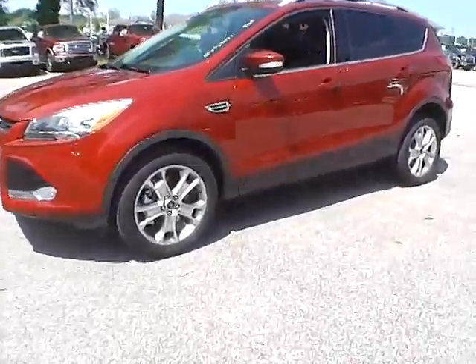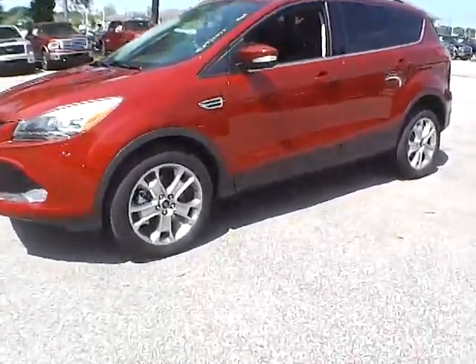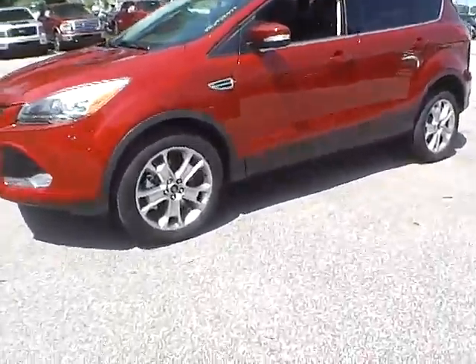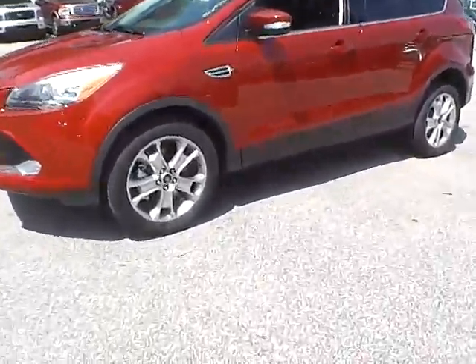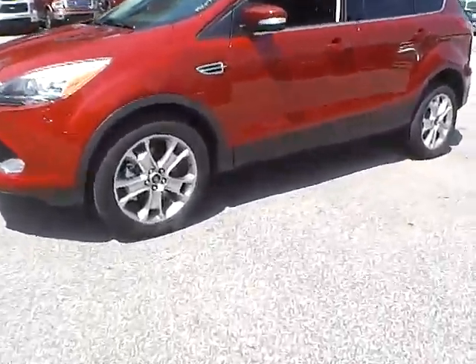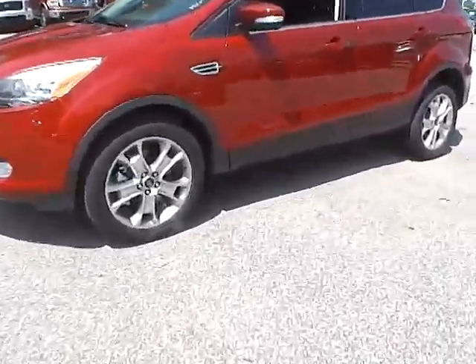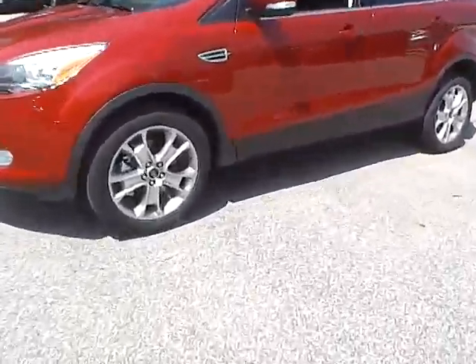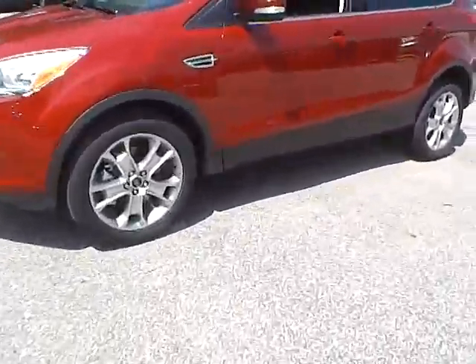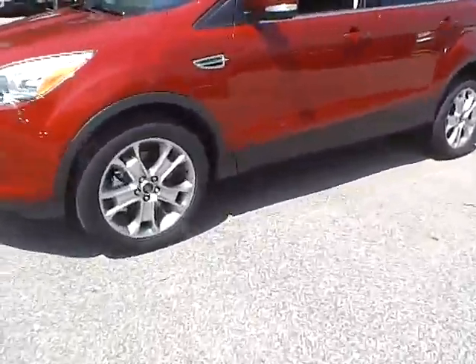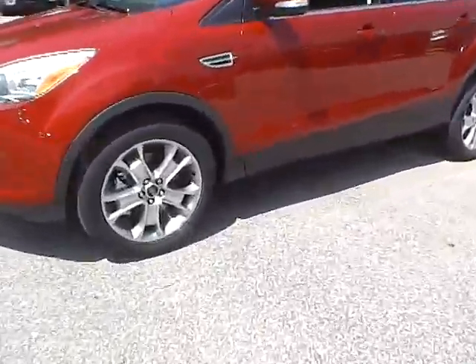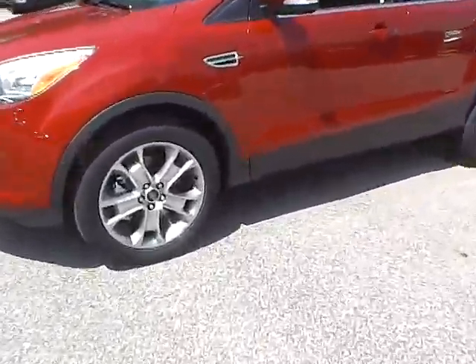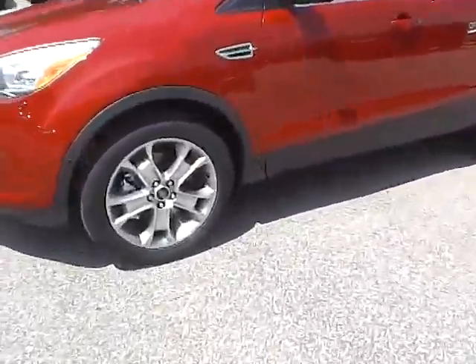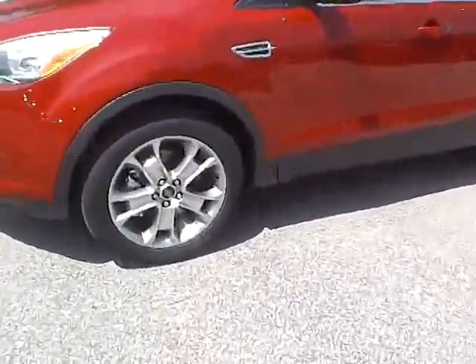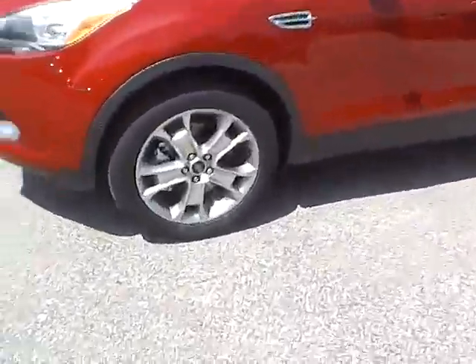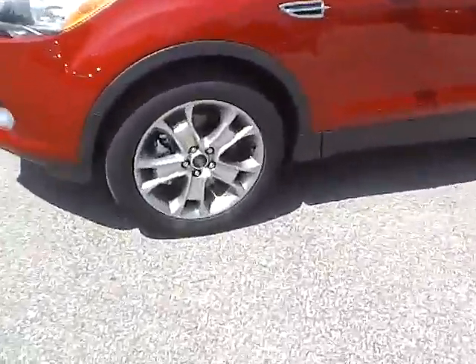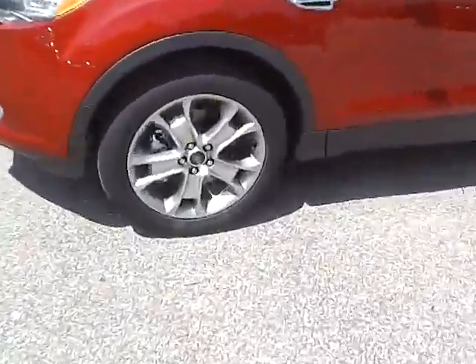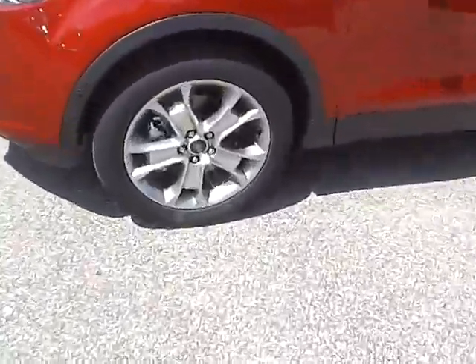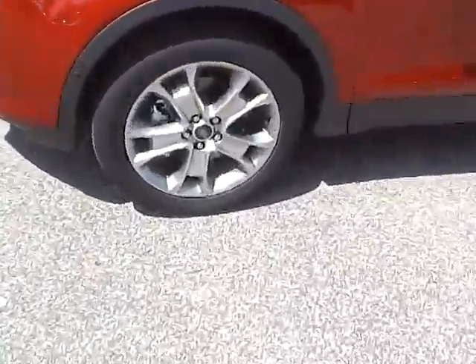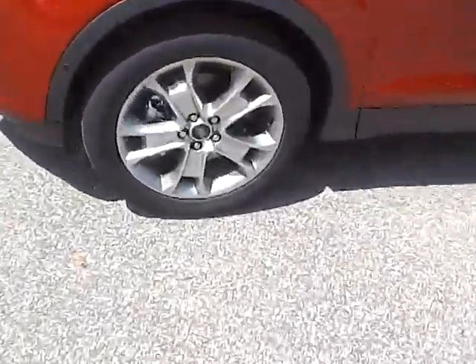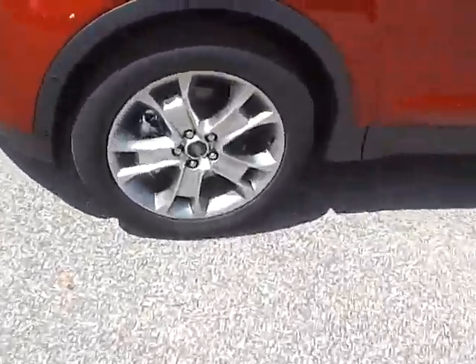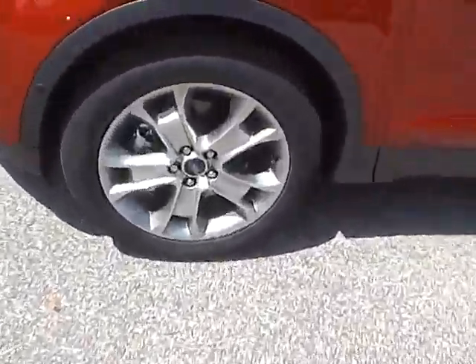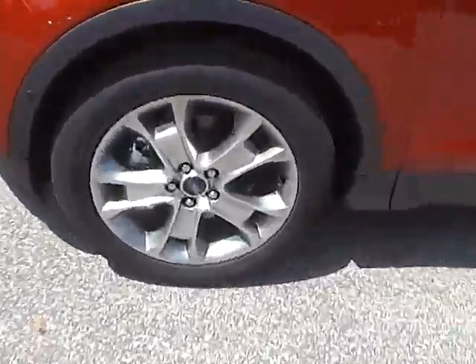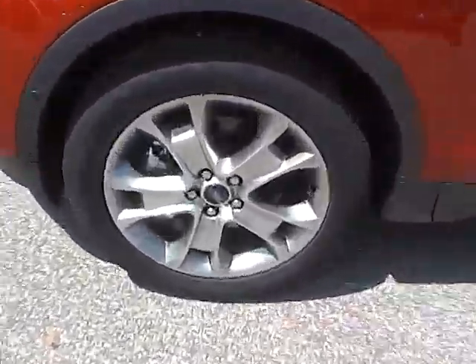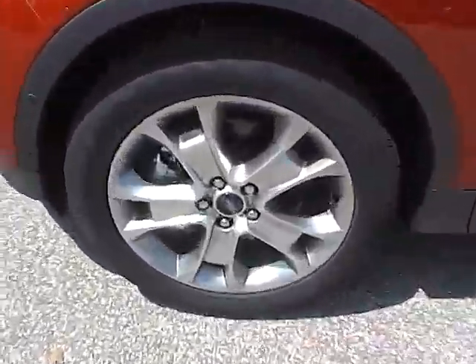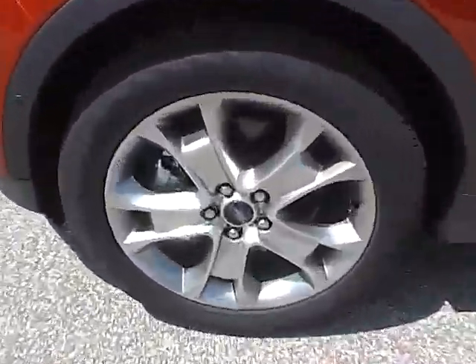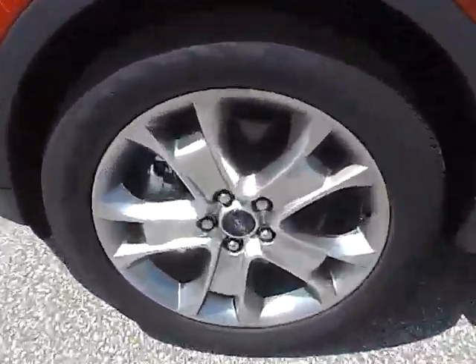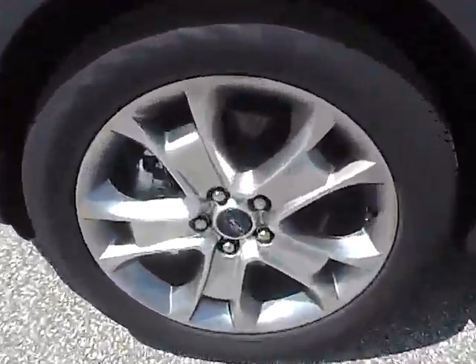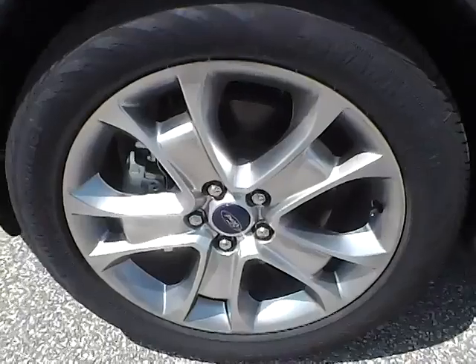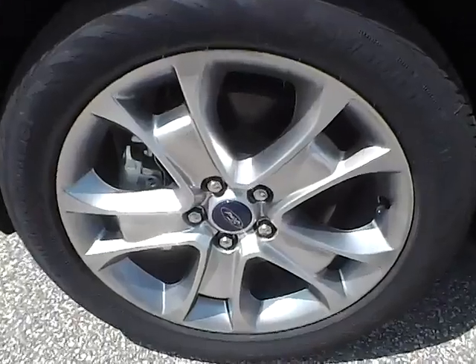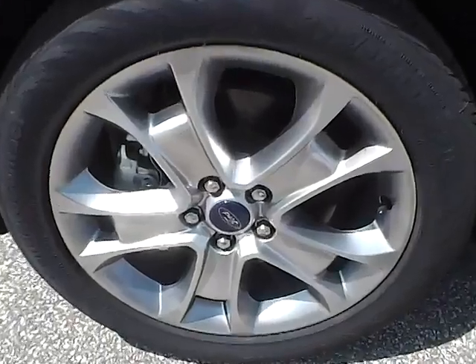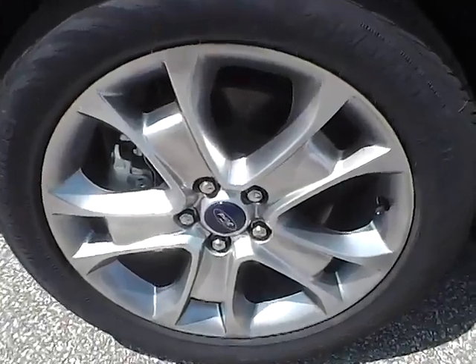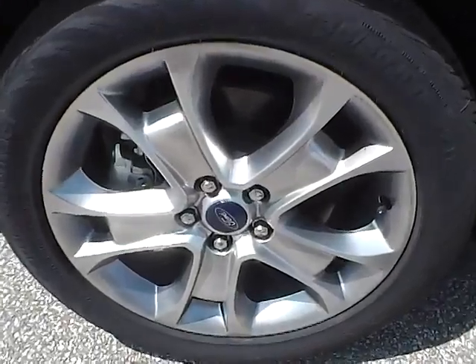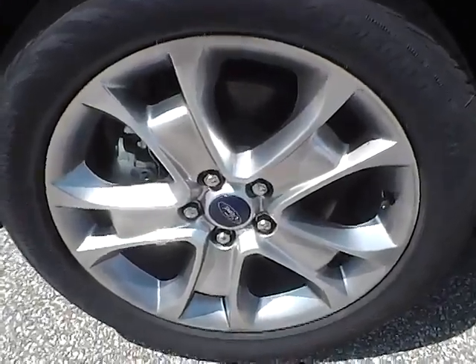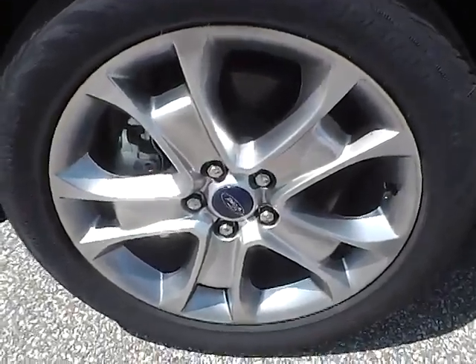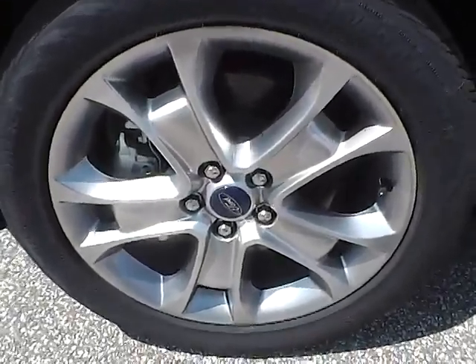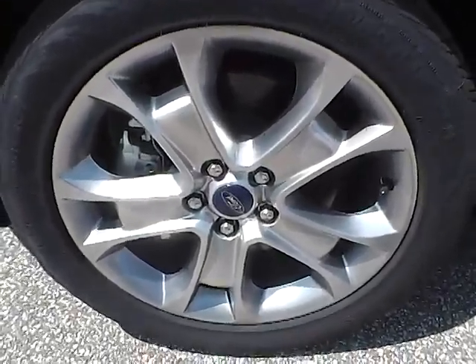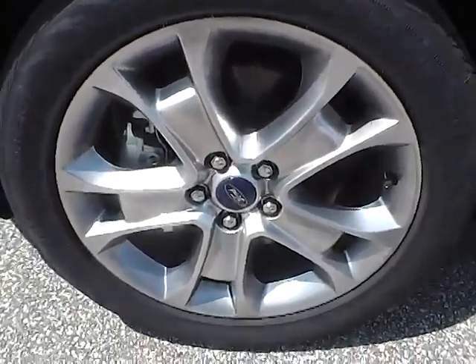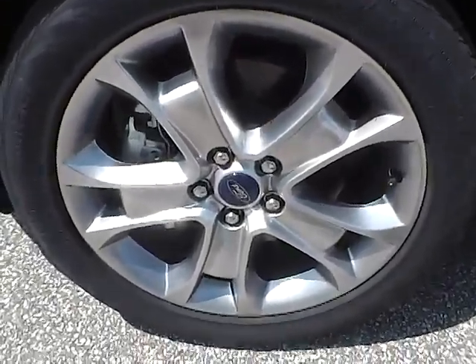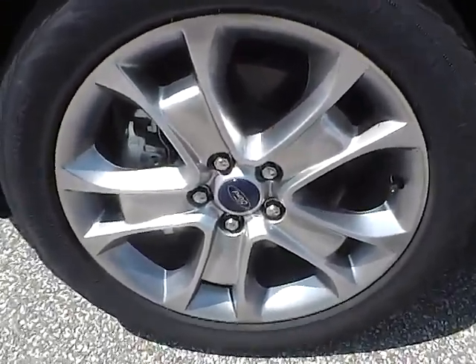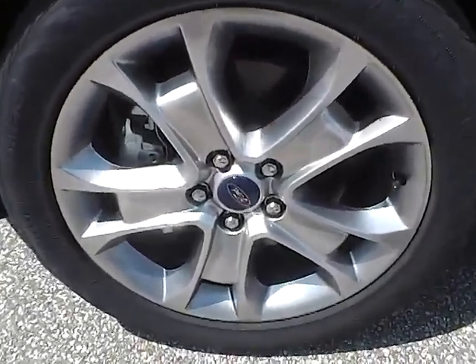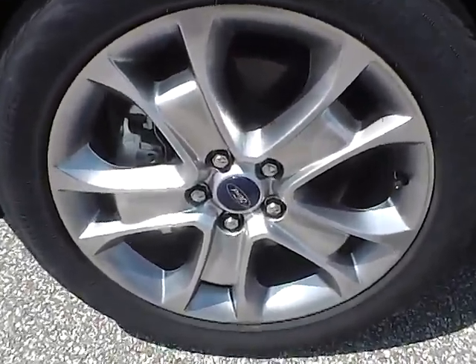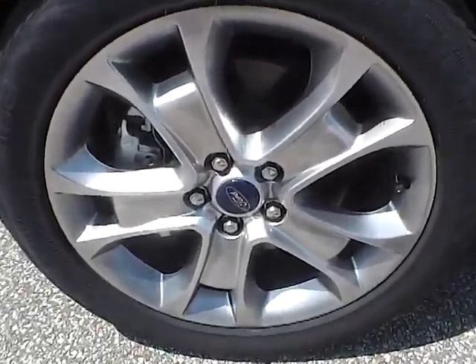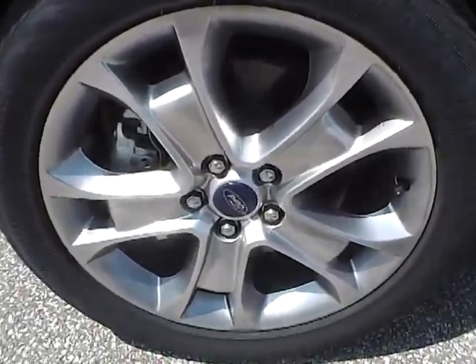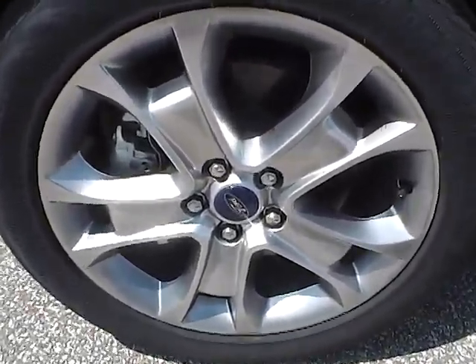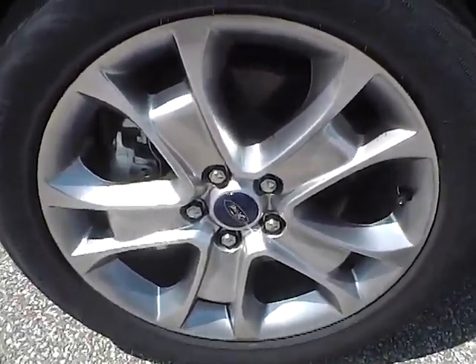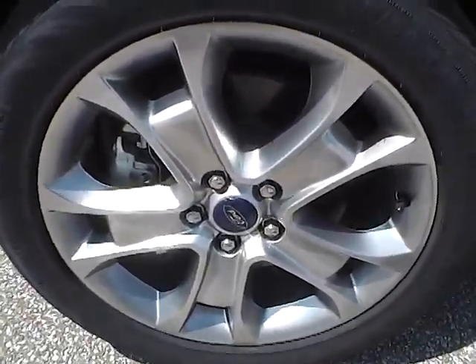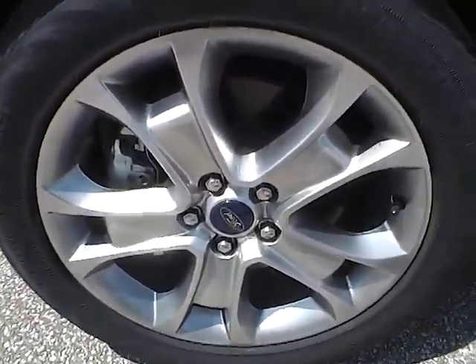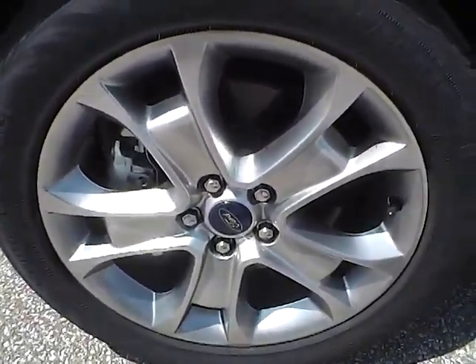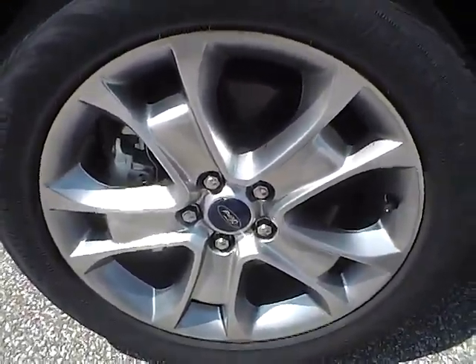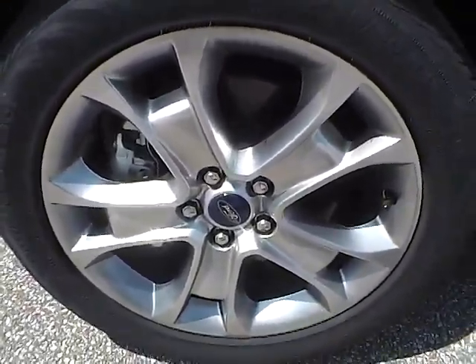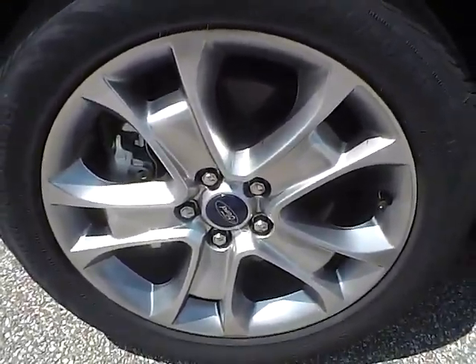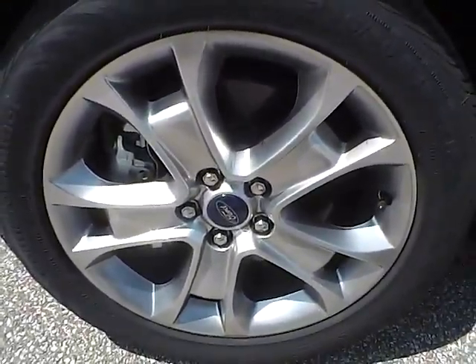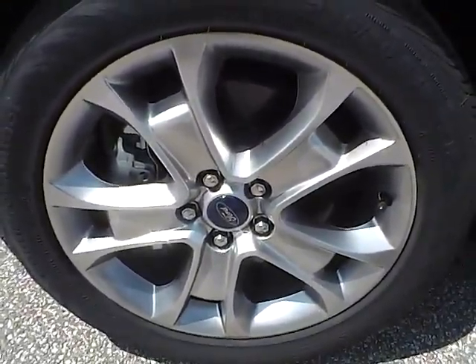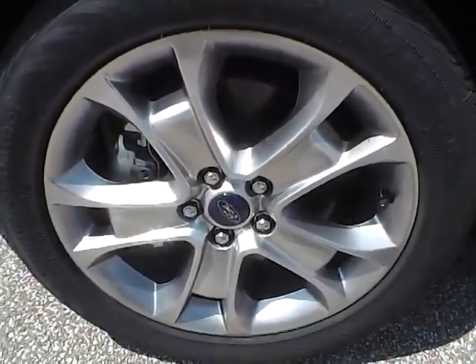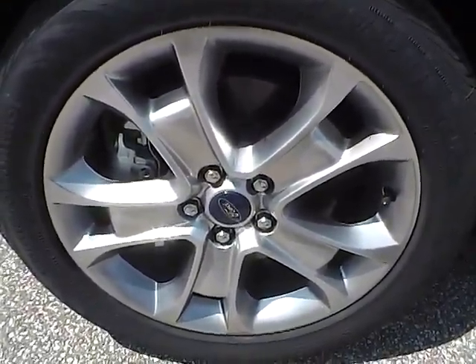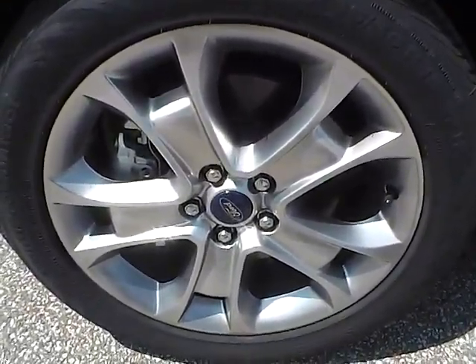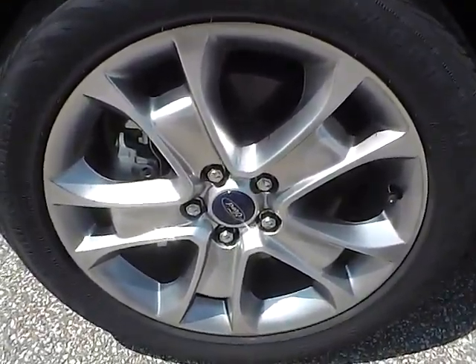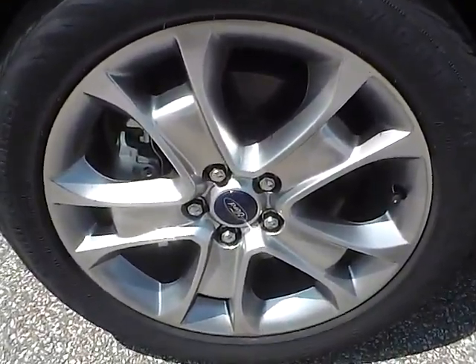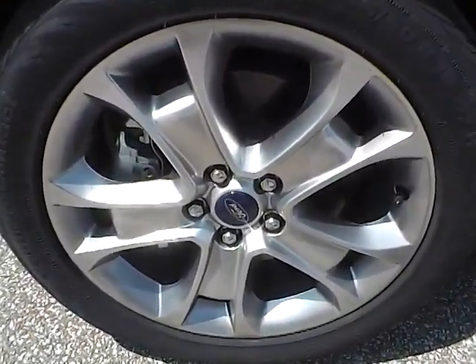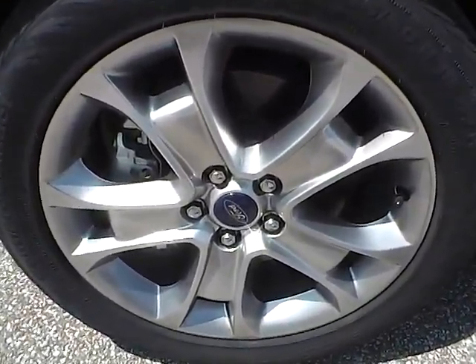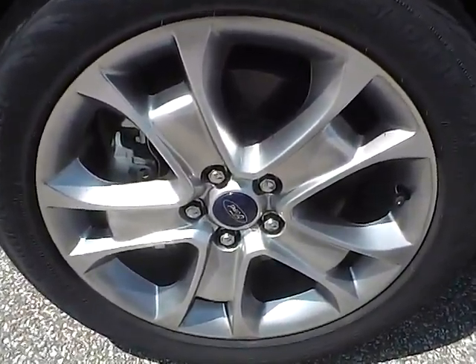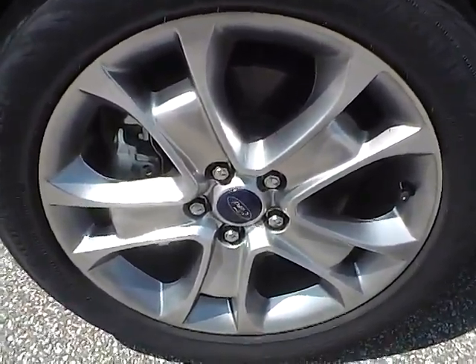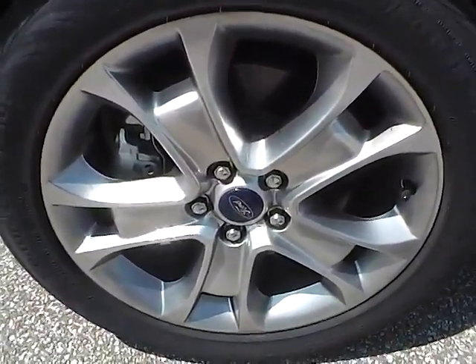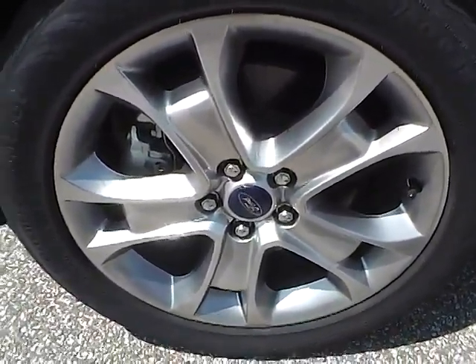Let's take a look at the exterior of the vehicle. Up front we have Continental tires on 18 inch wheels.